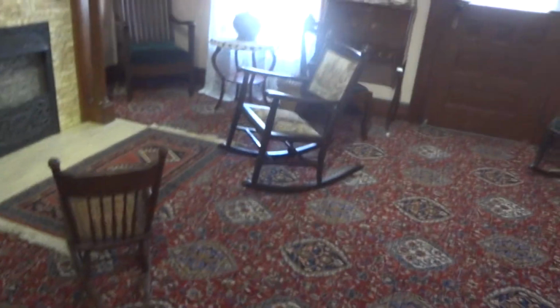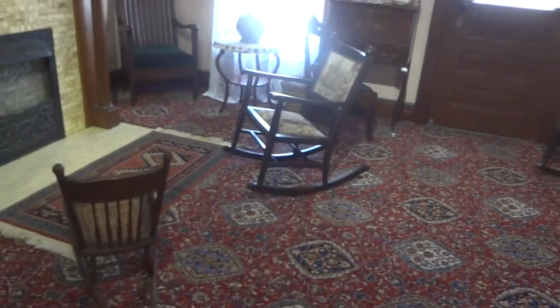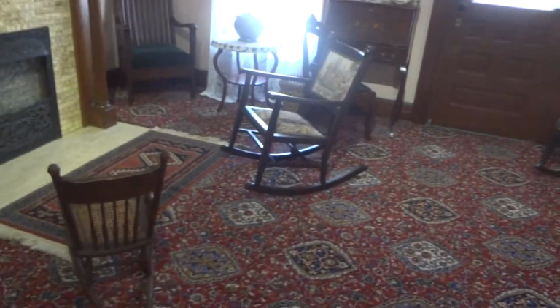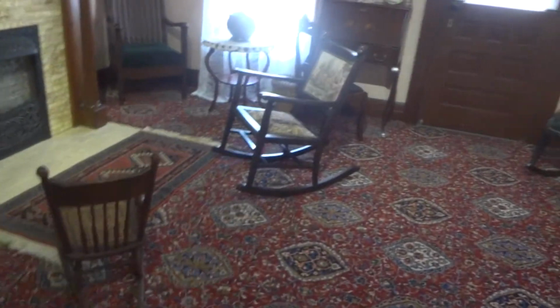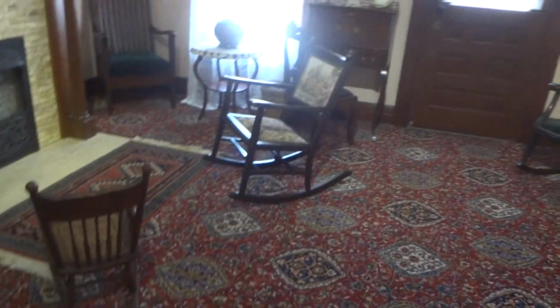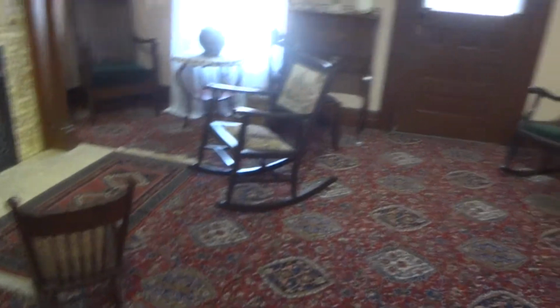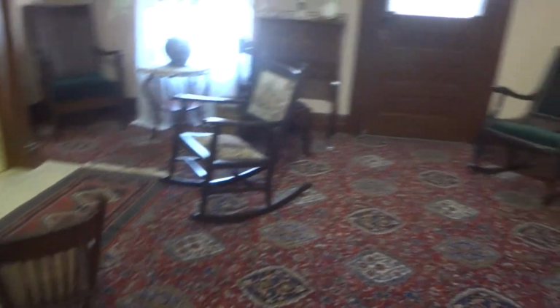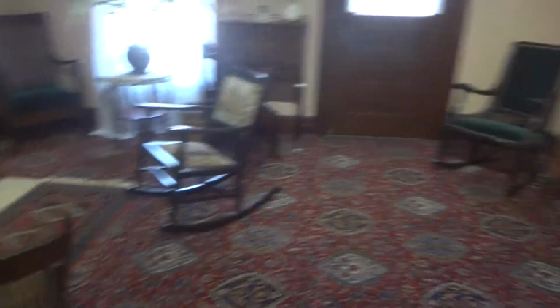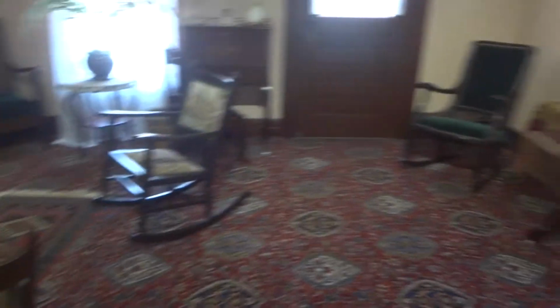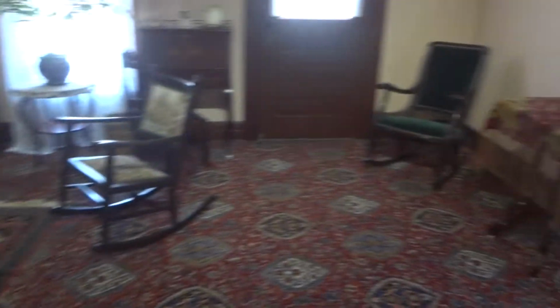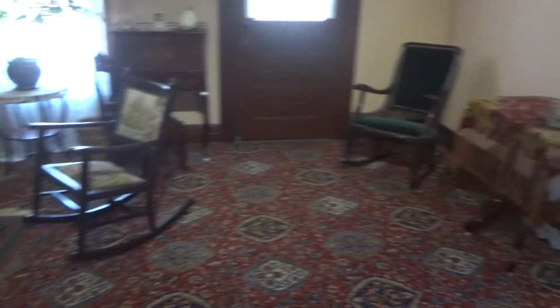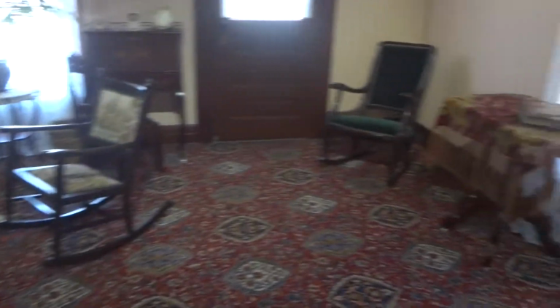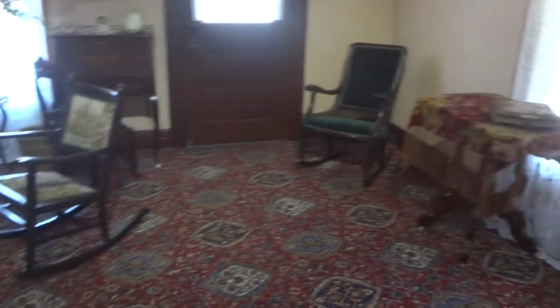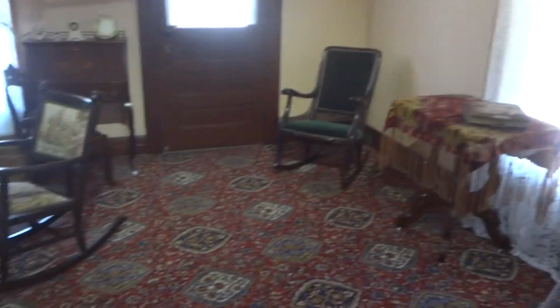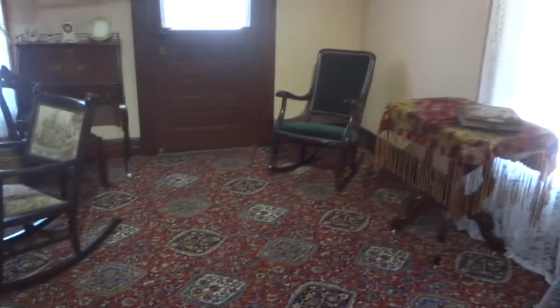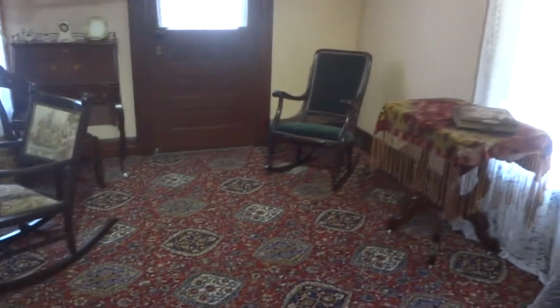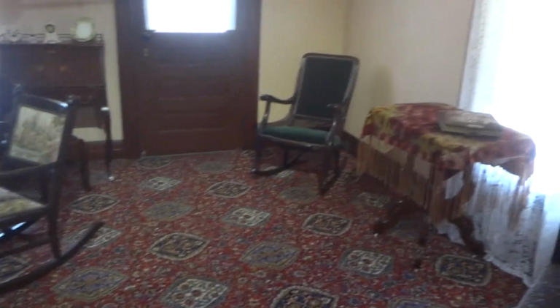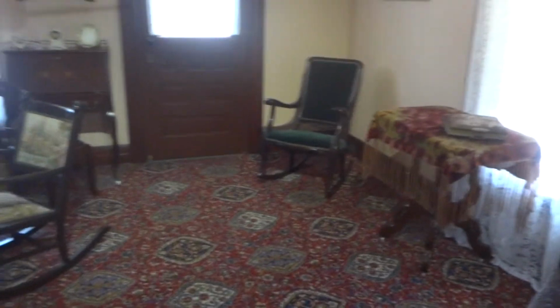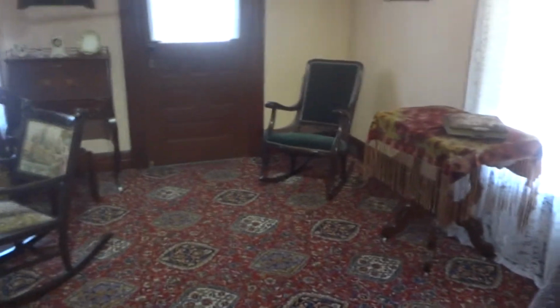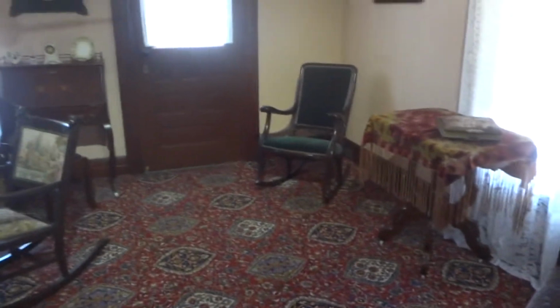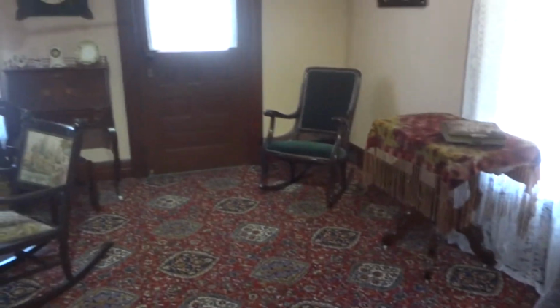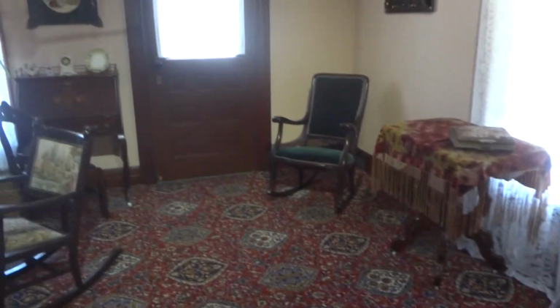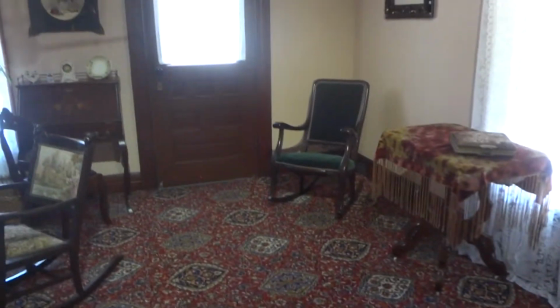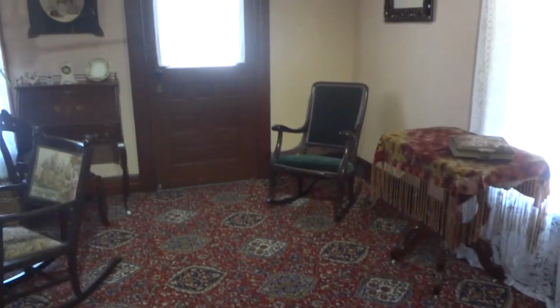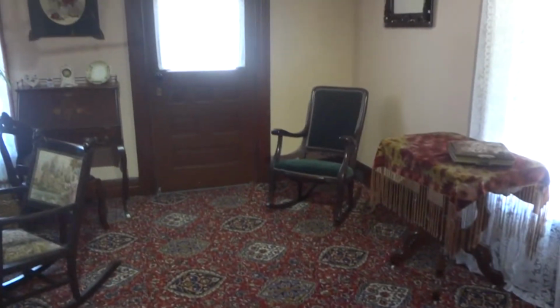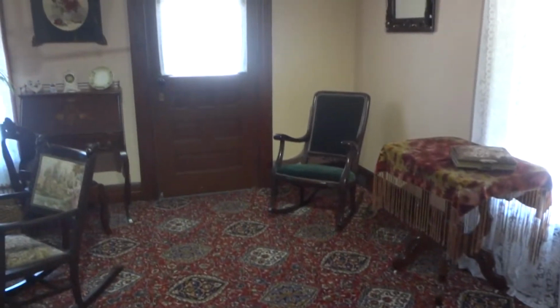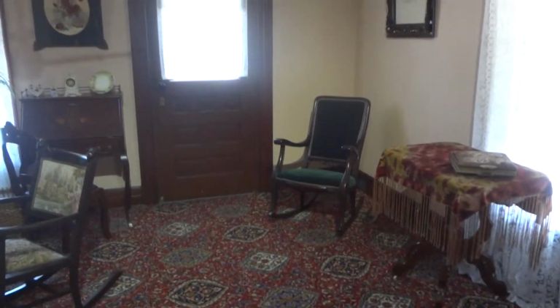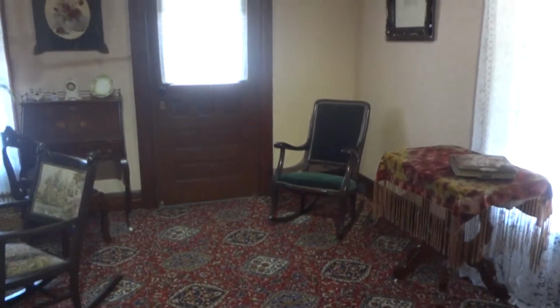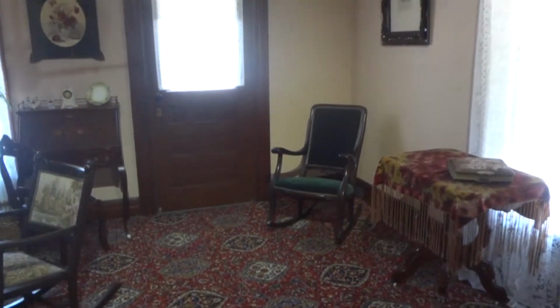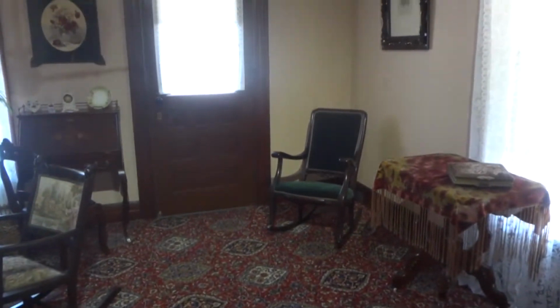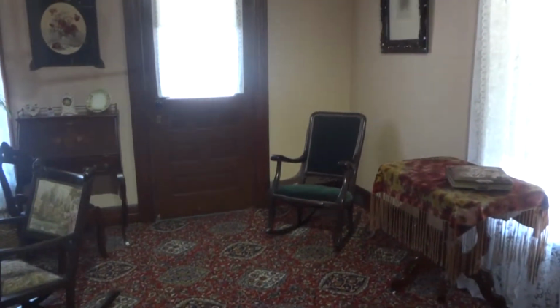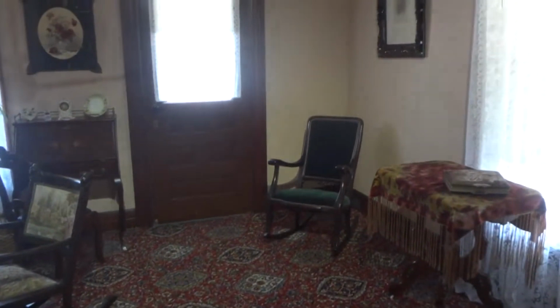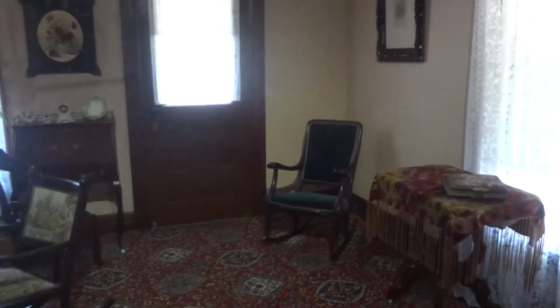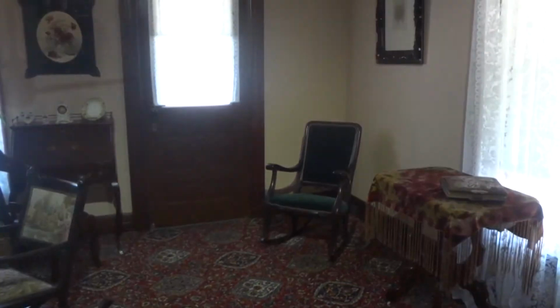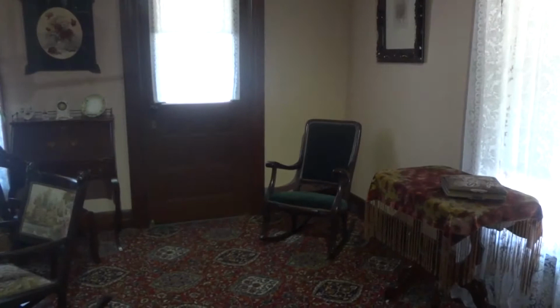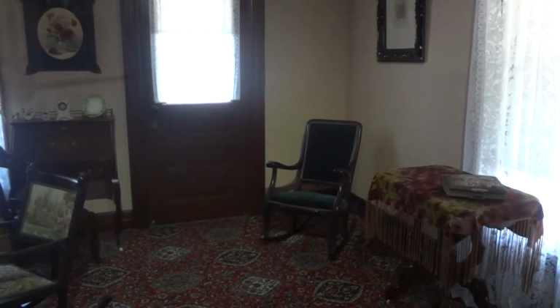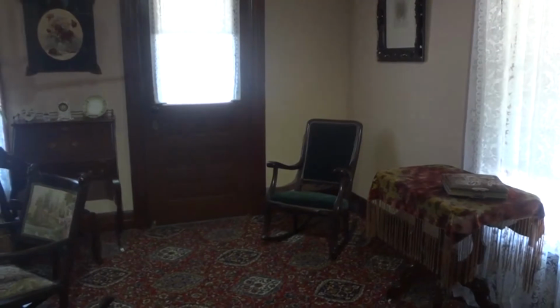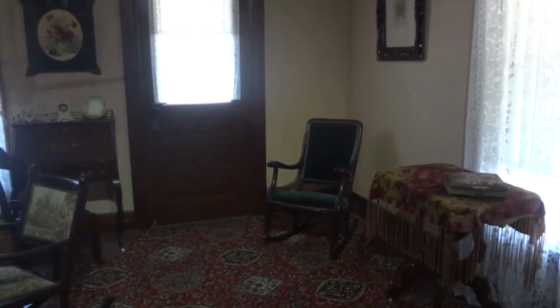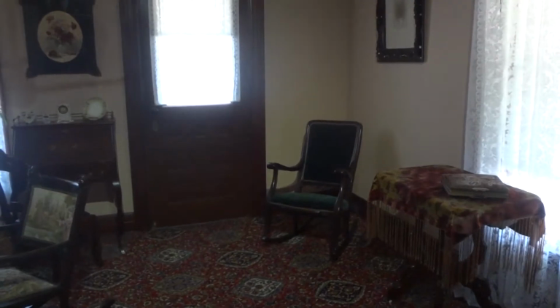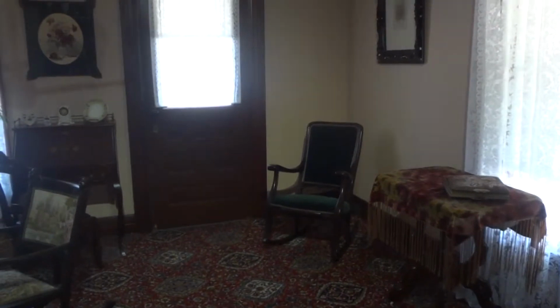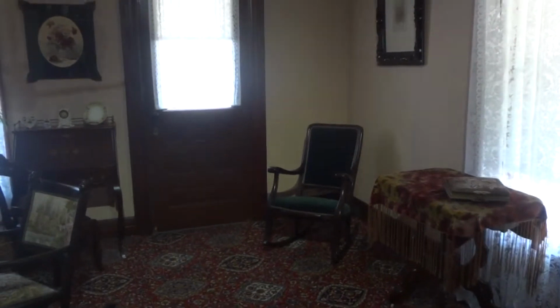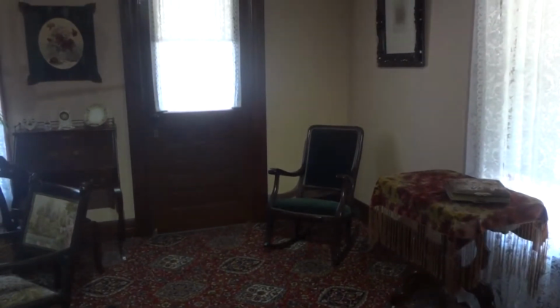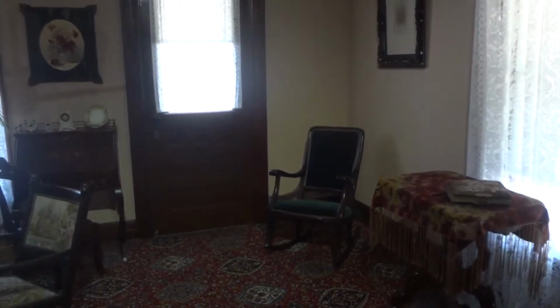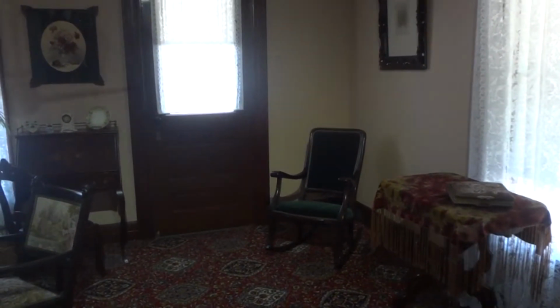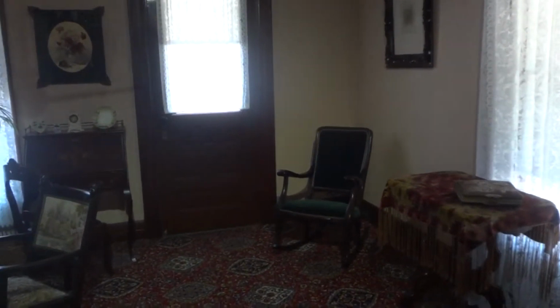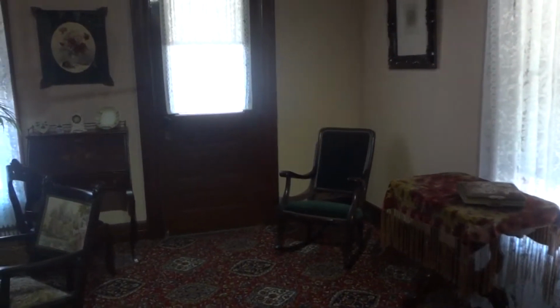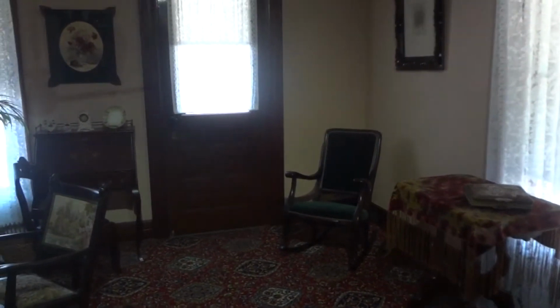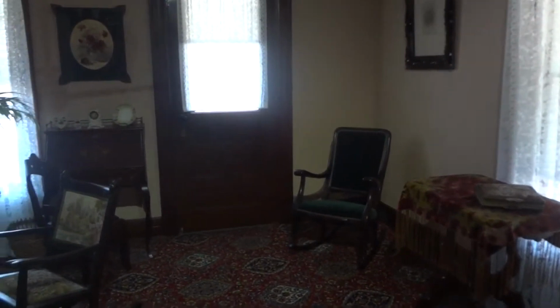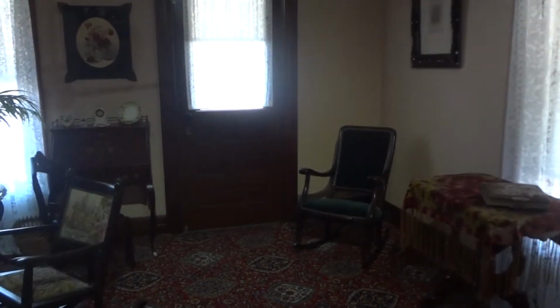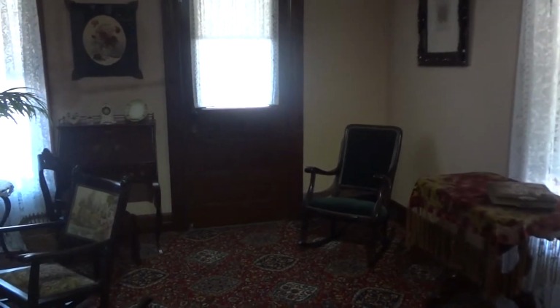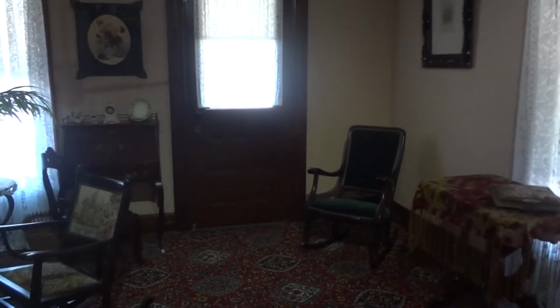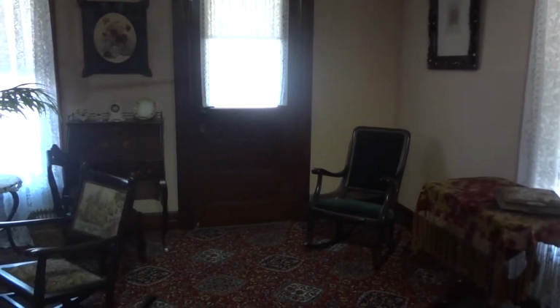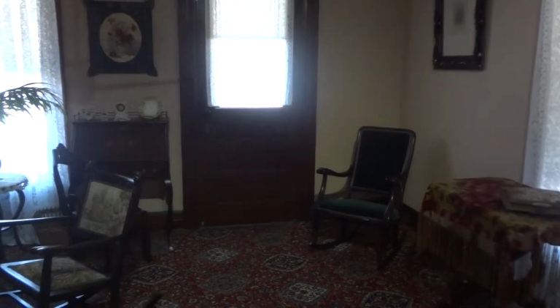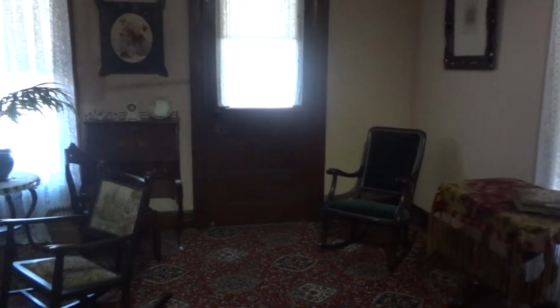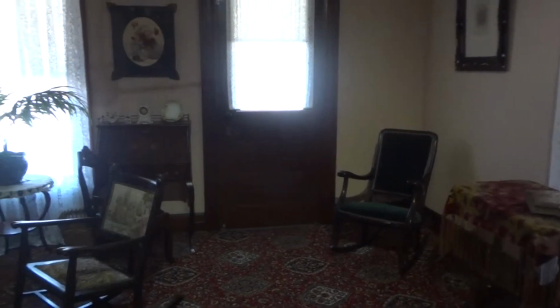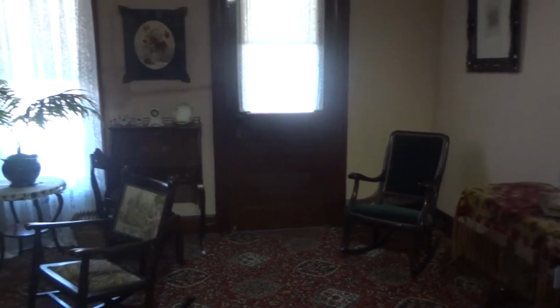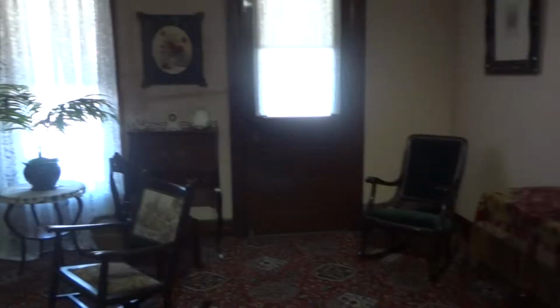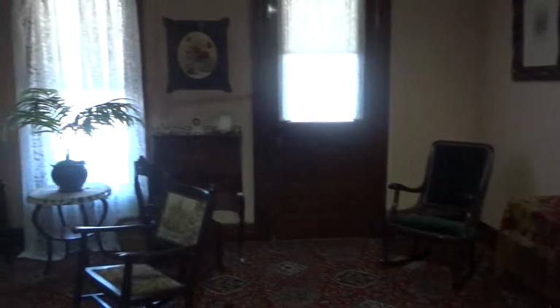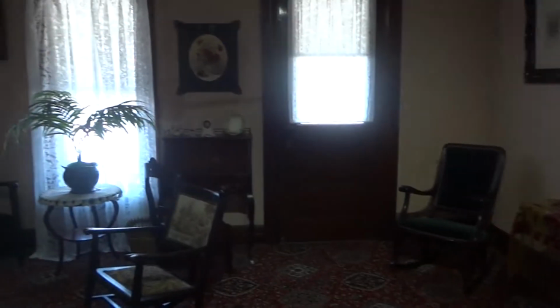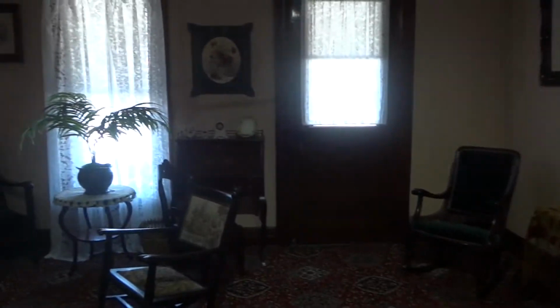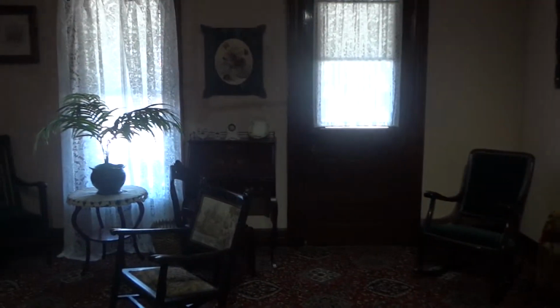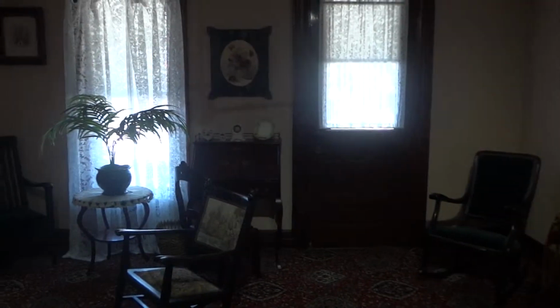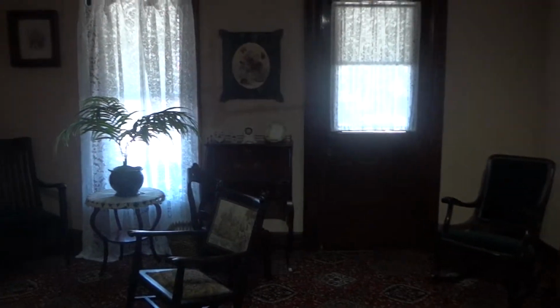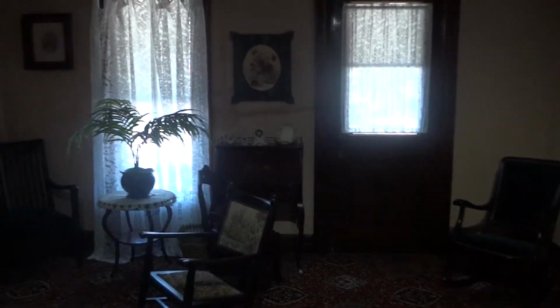This is the Wright brothers' family home. This is the formal parlor, with original furniture.